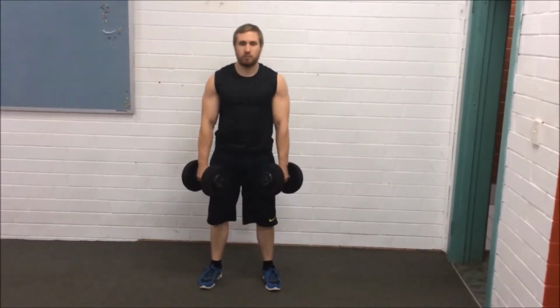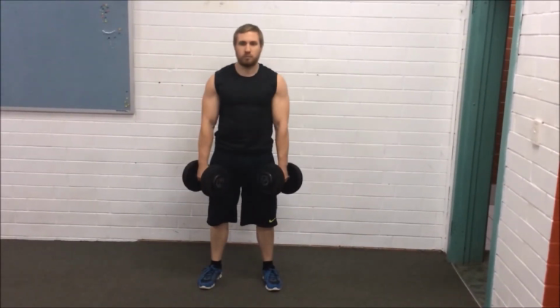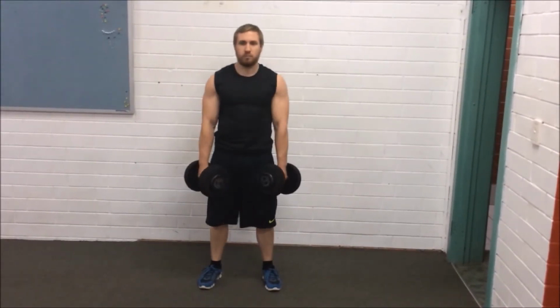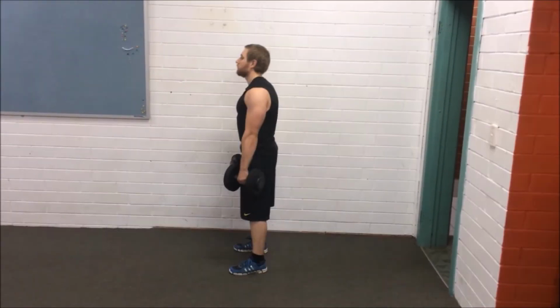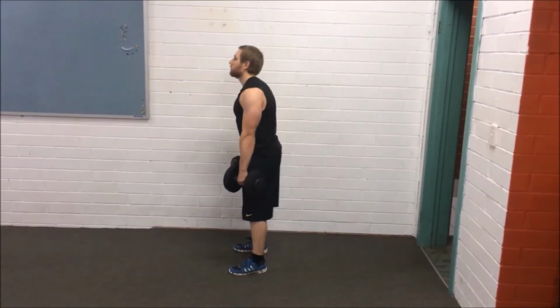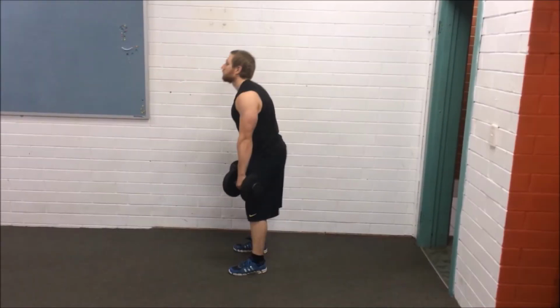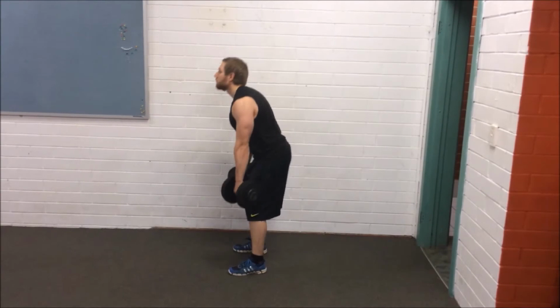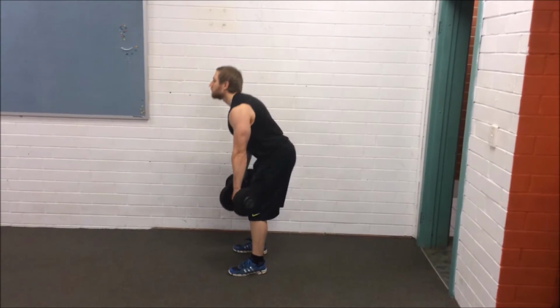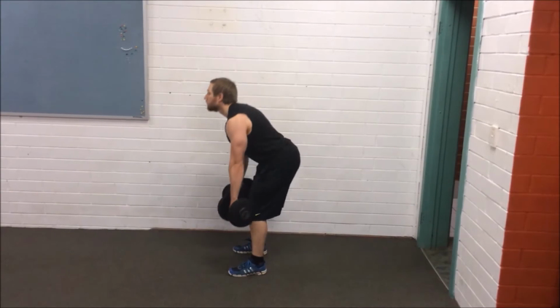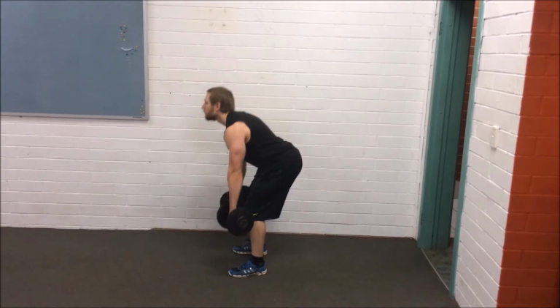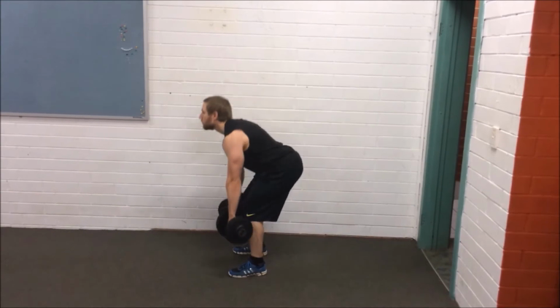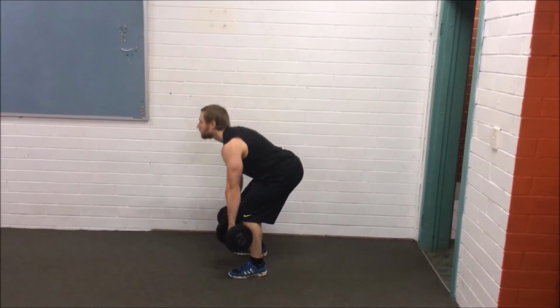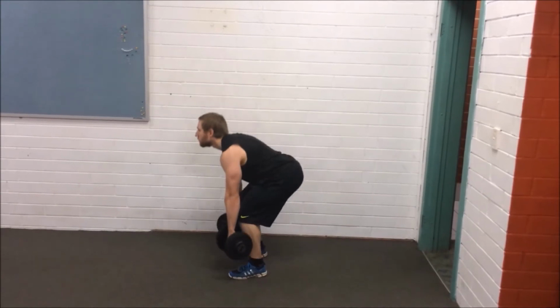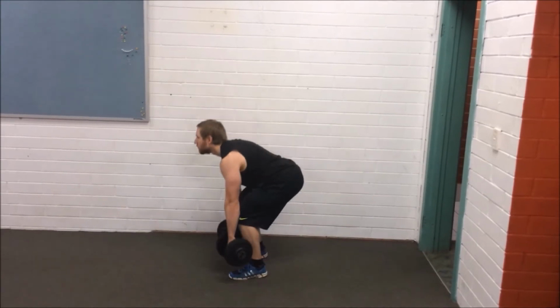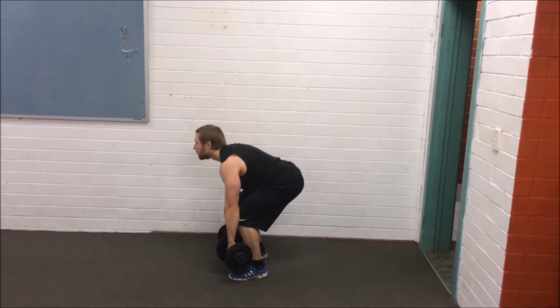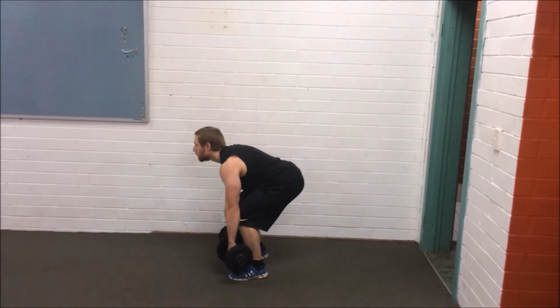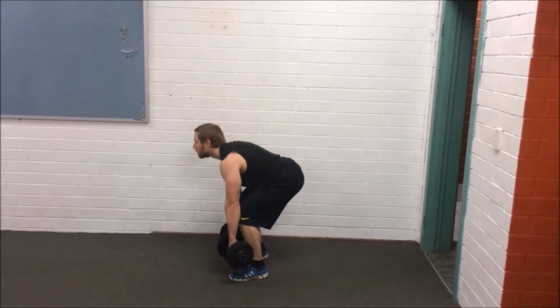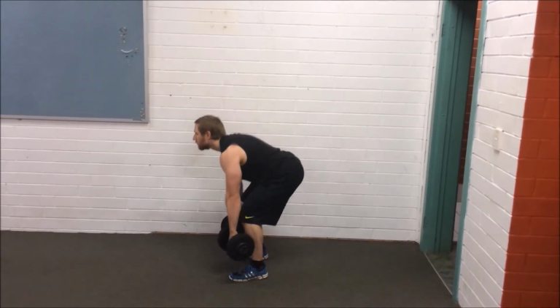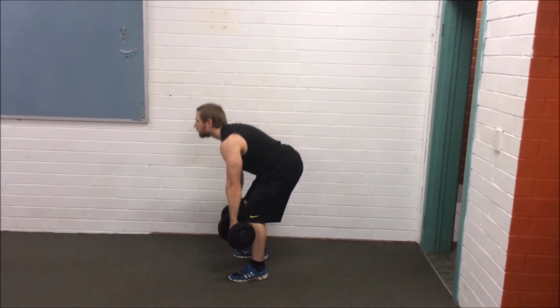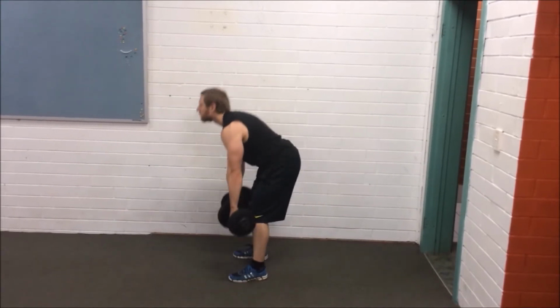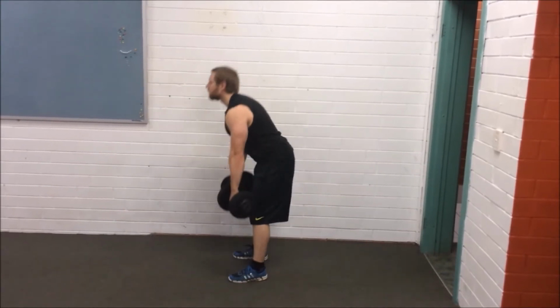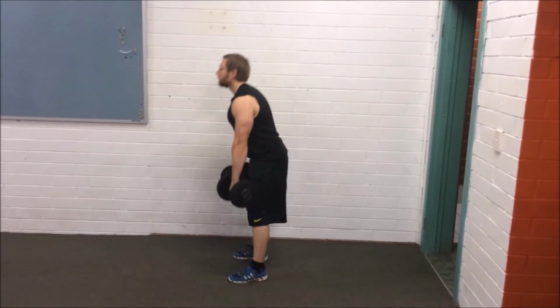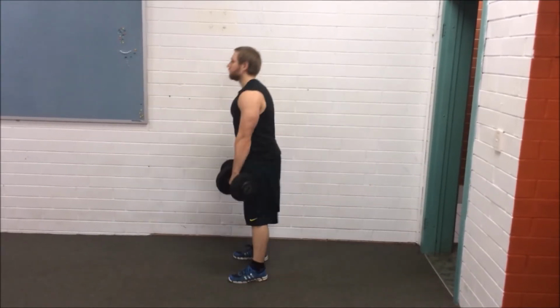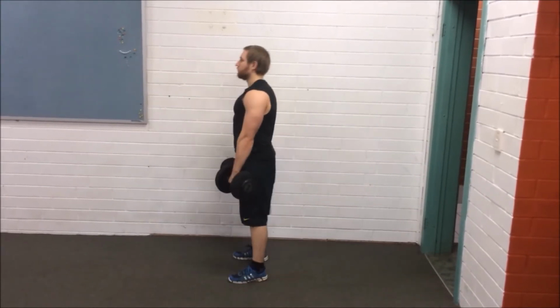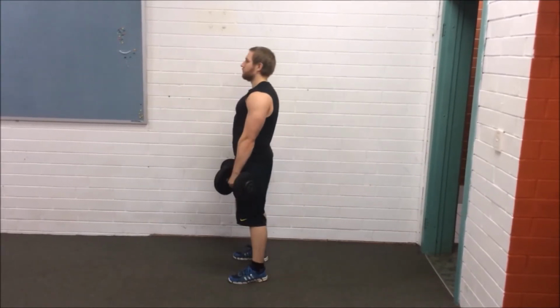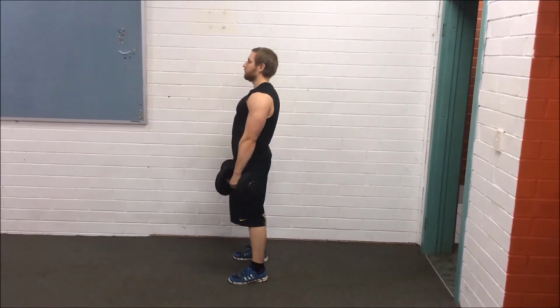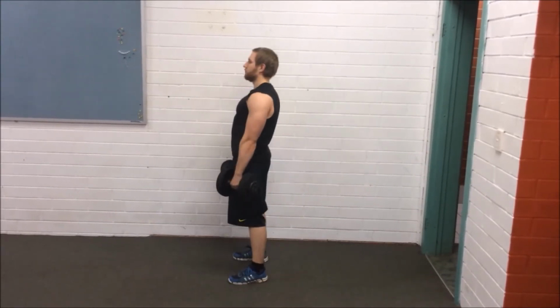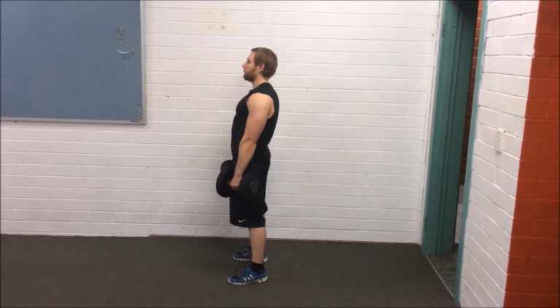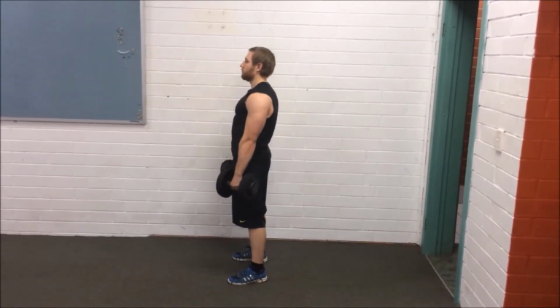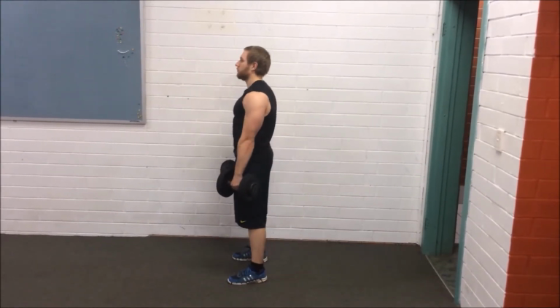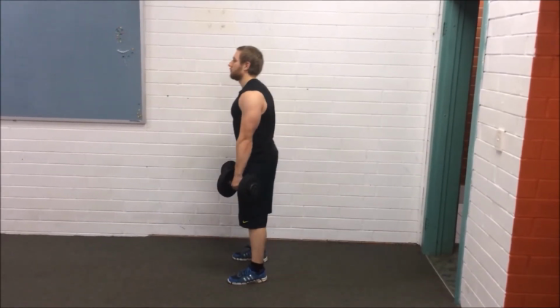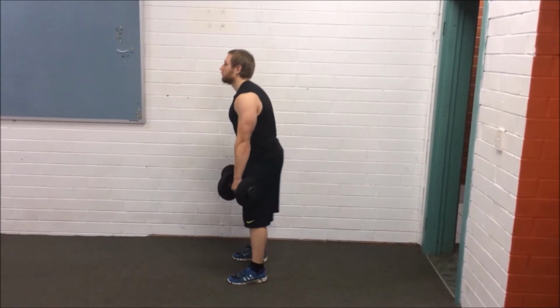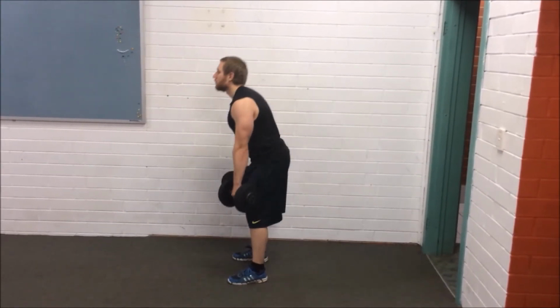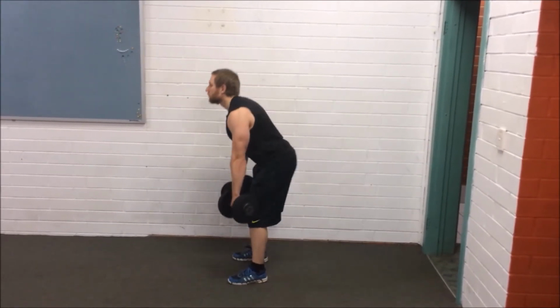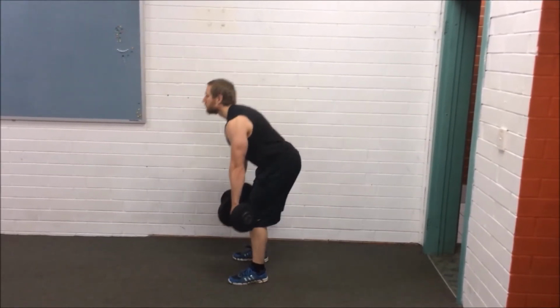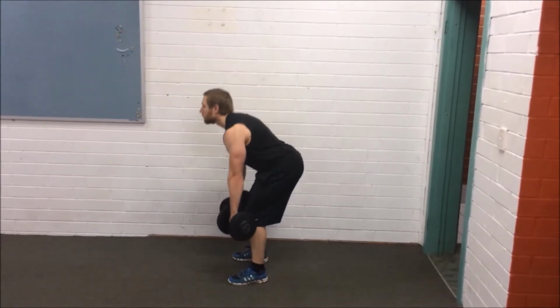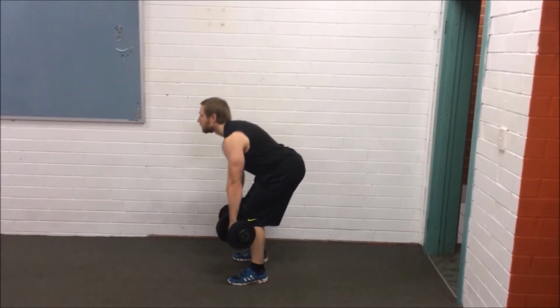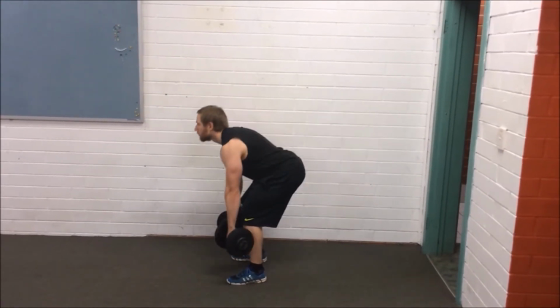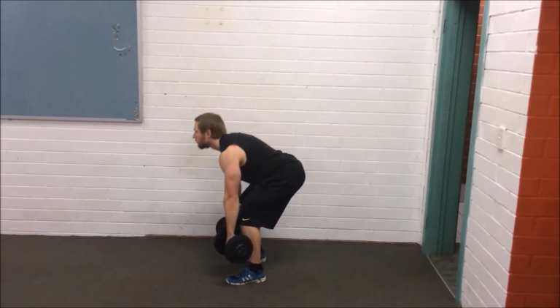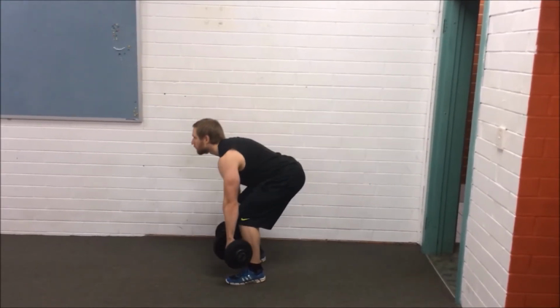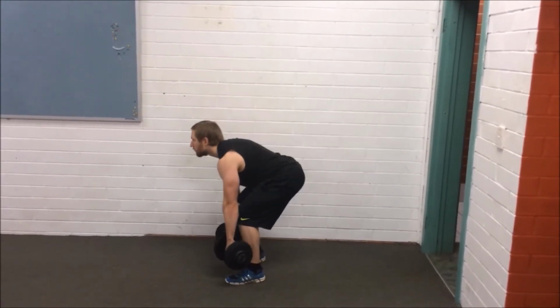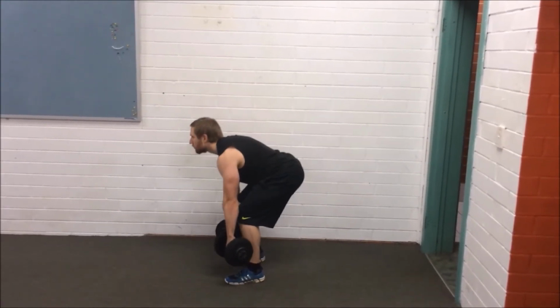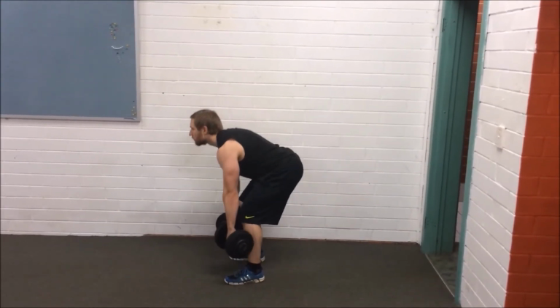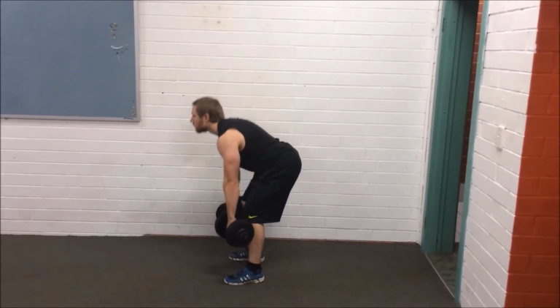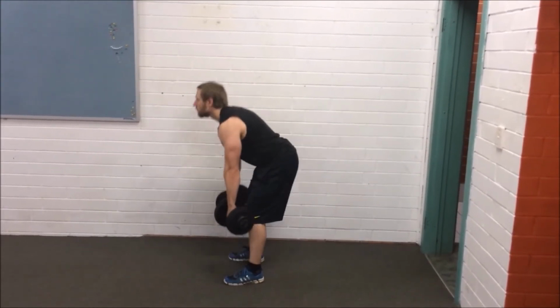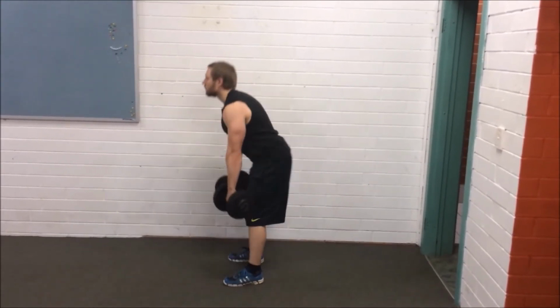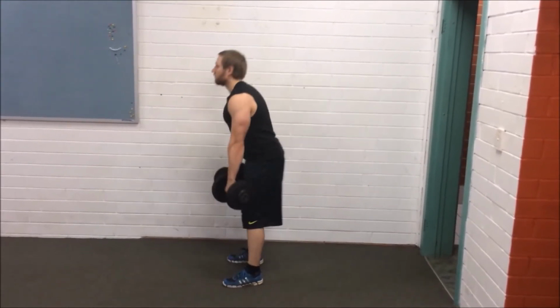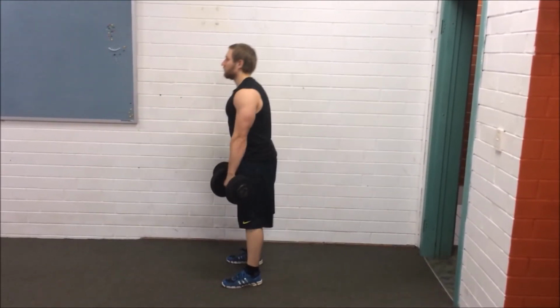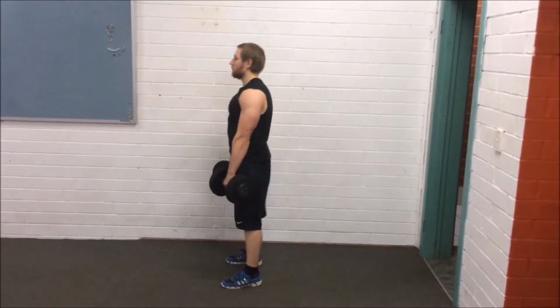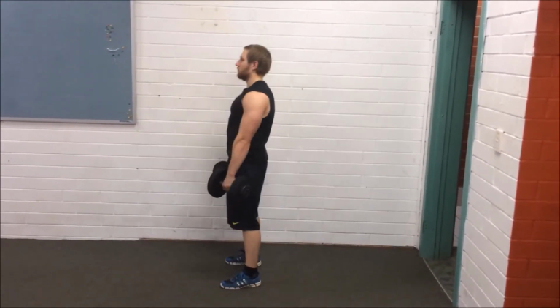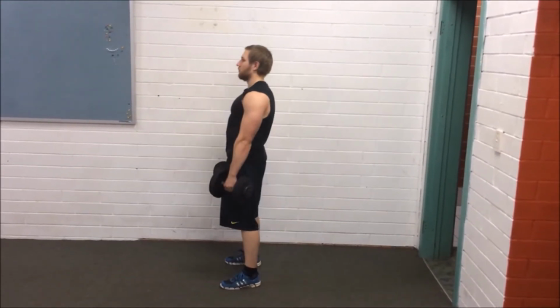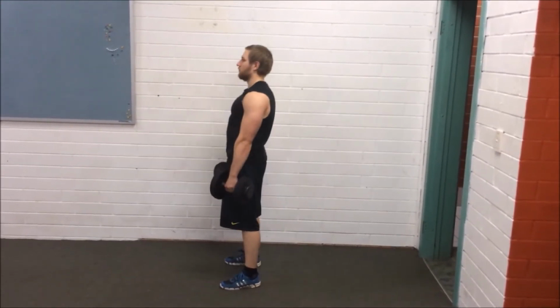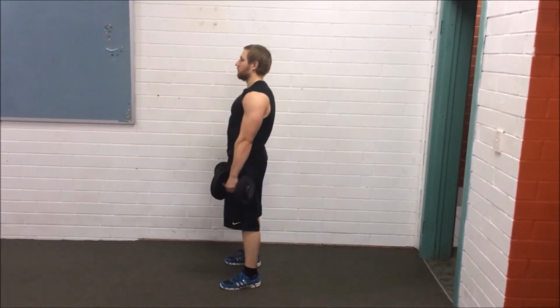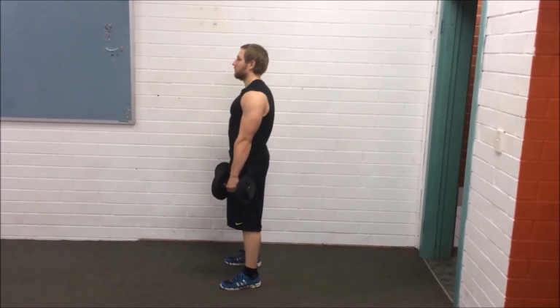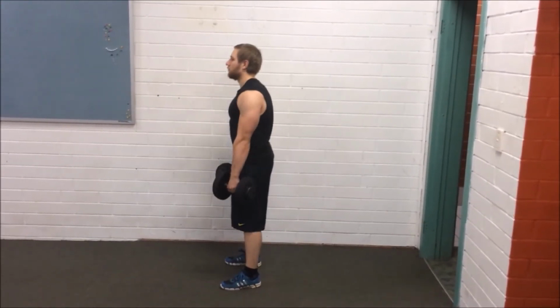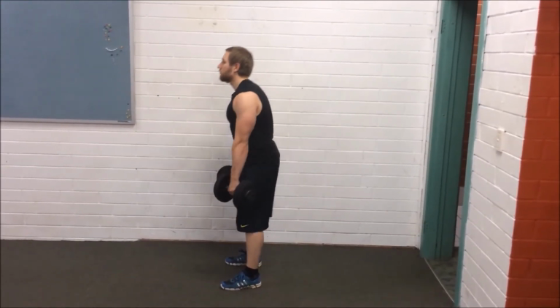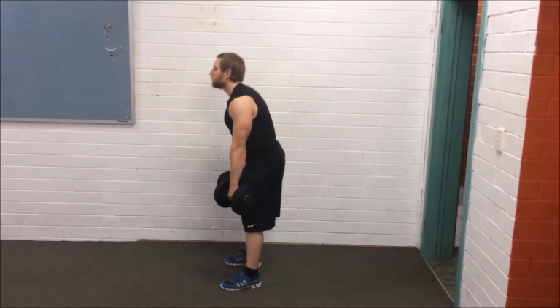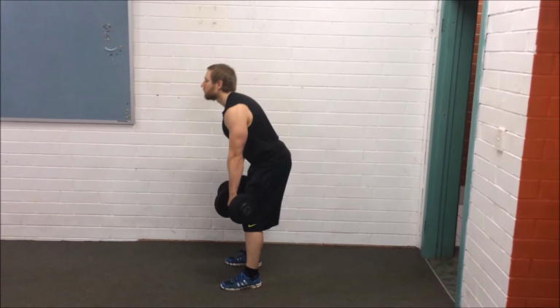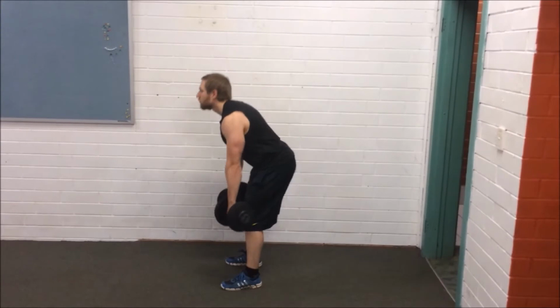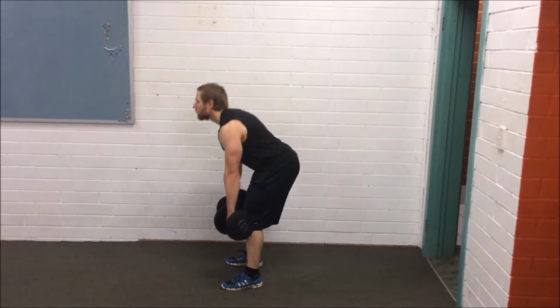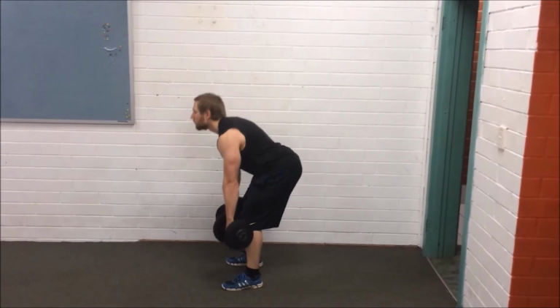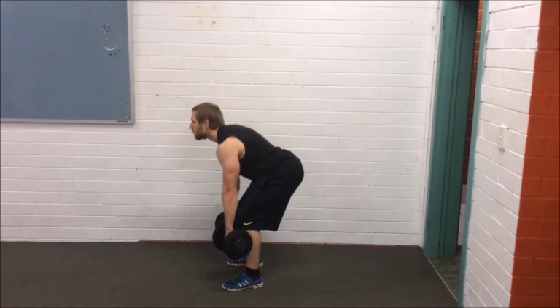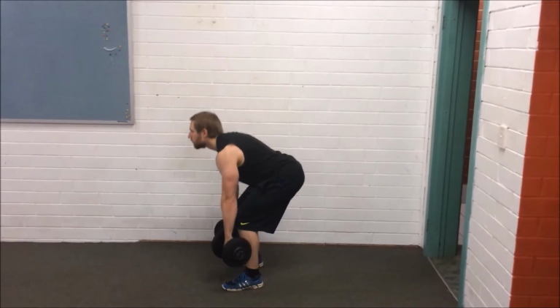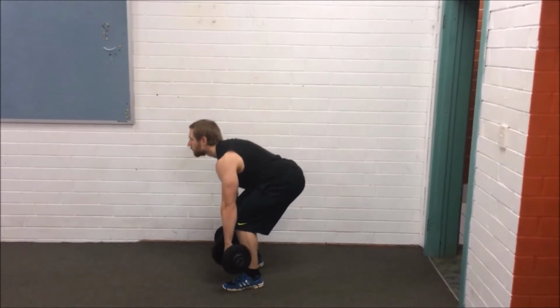Keep the dumbbells as close to your legs as possible throughout the movement, as having them too far forward can put a lot of pressure on the lower back.